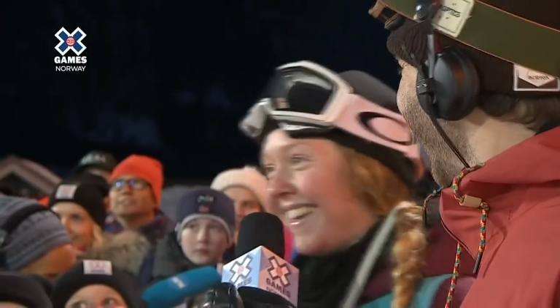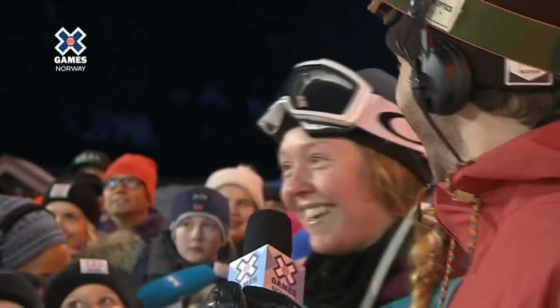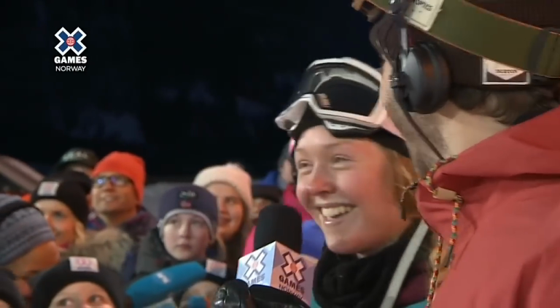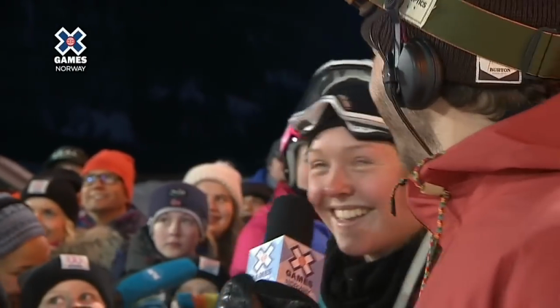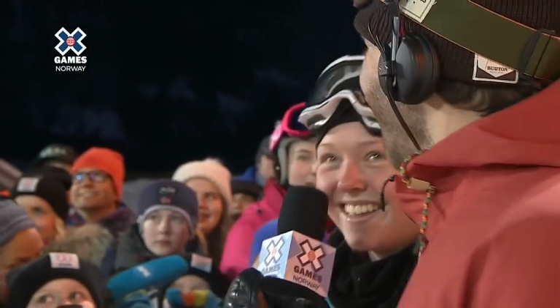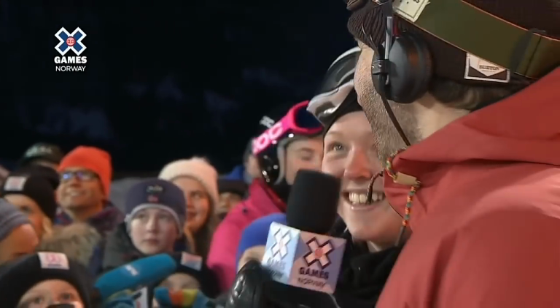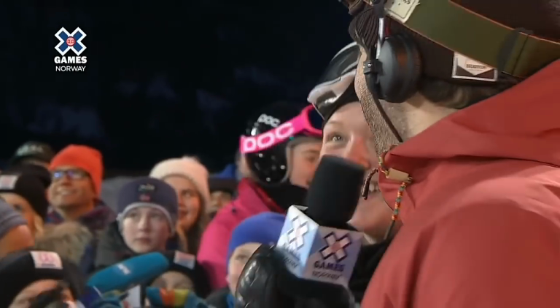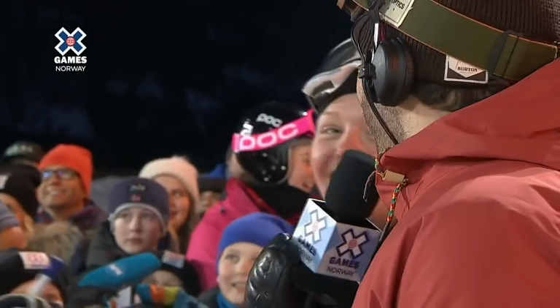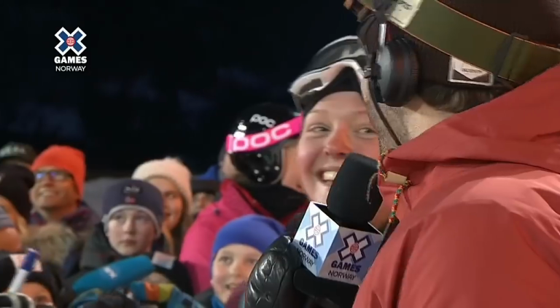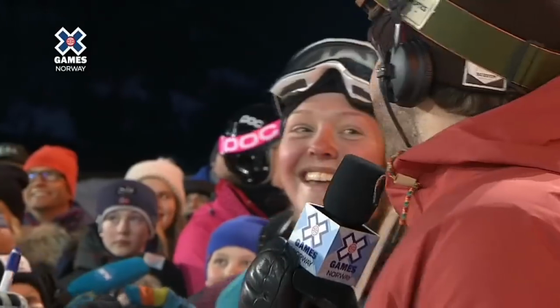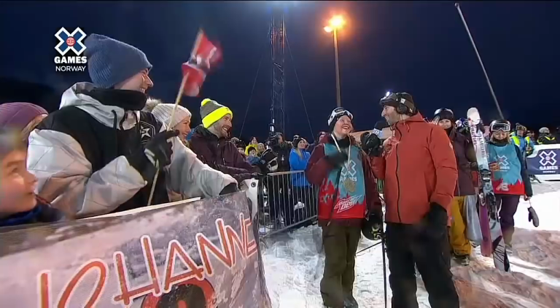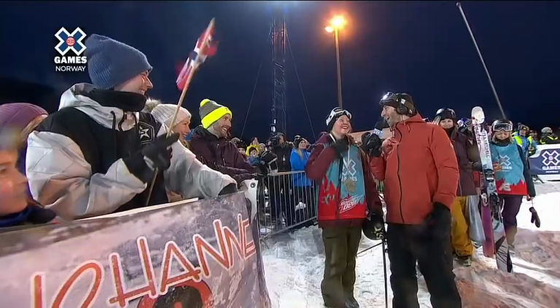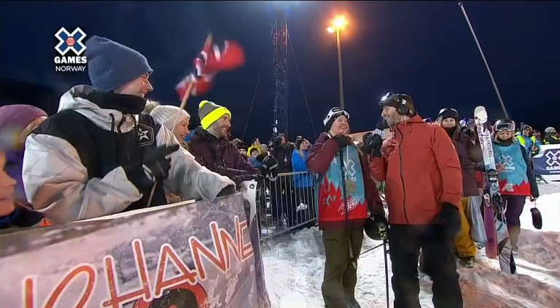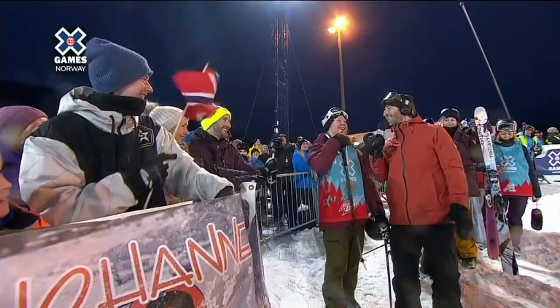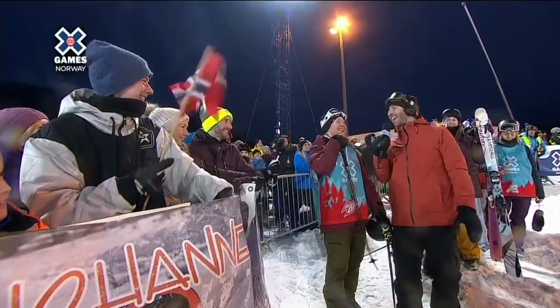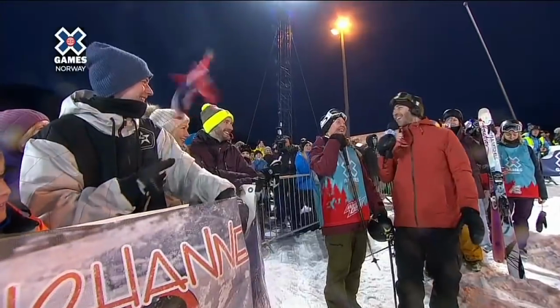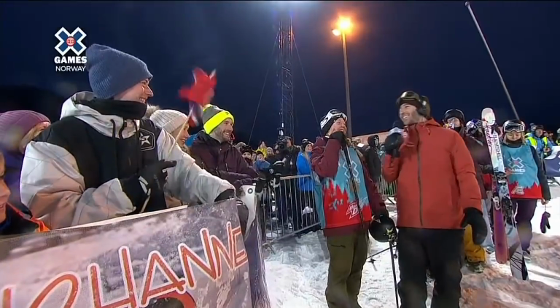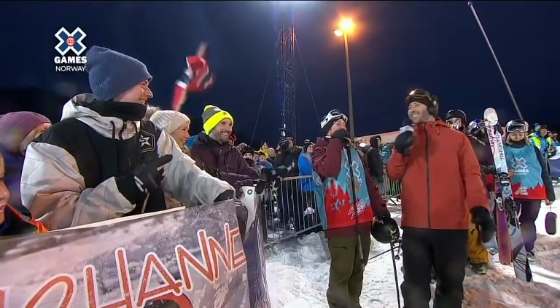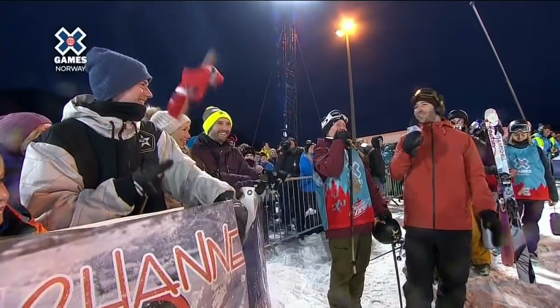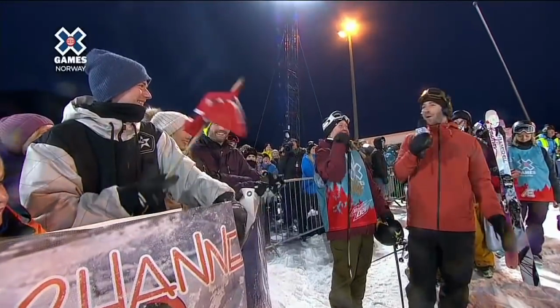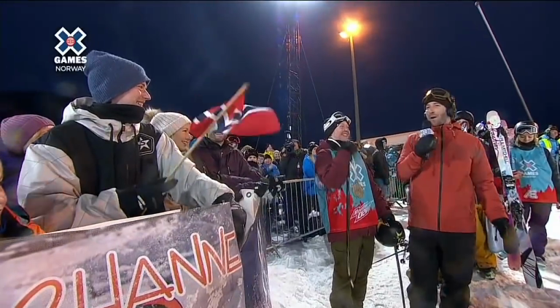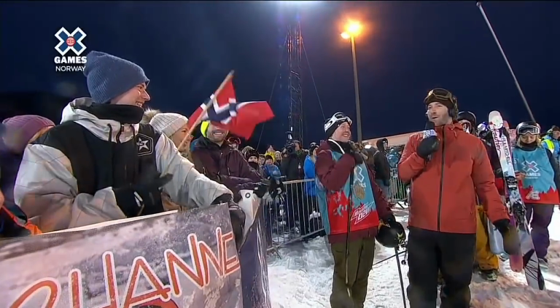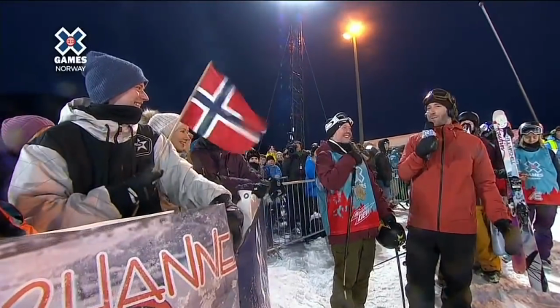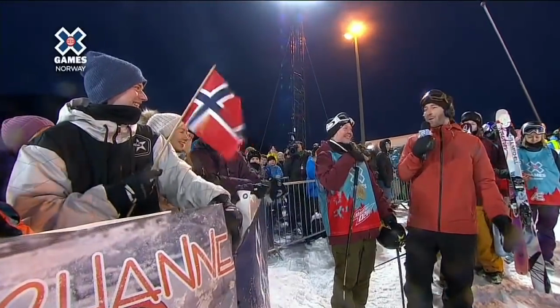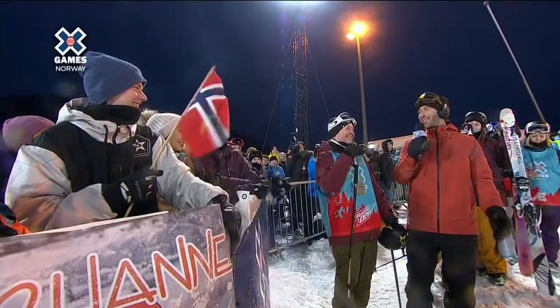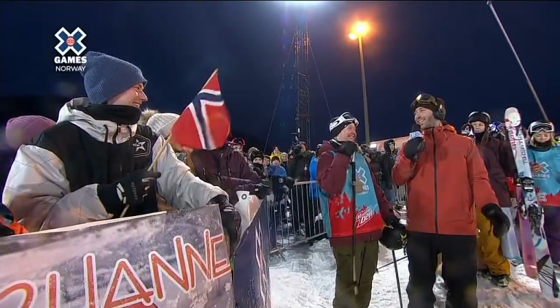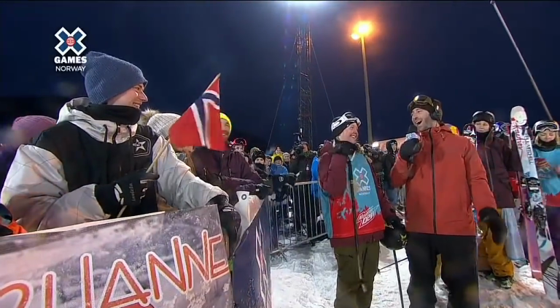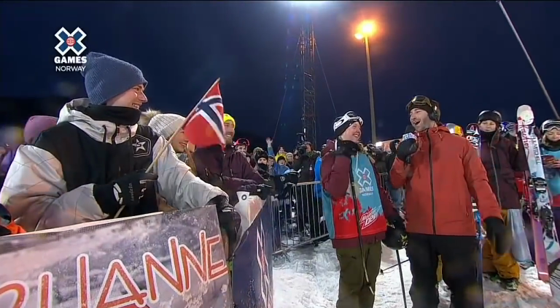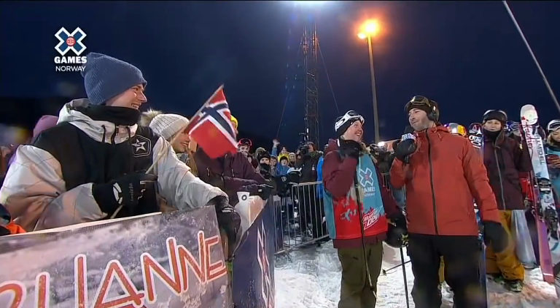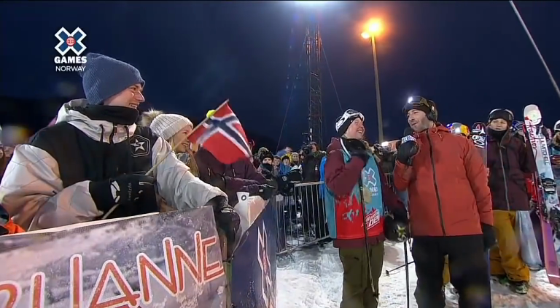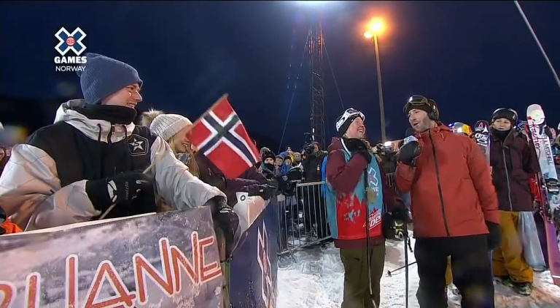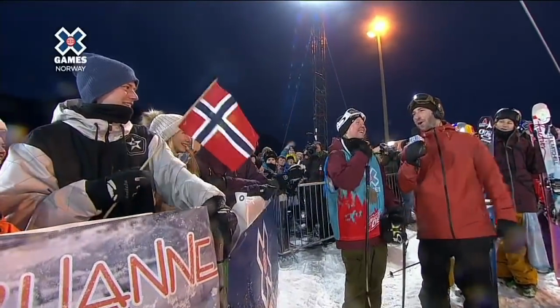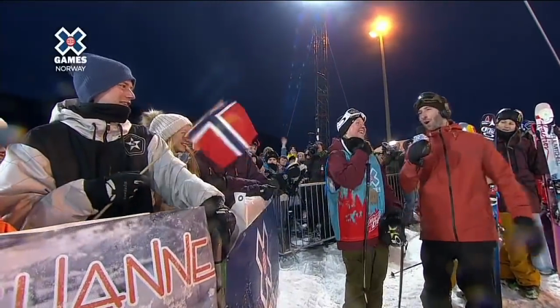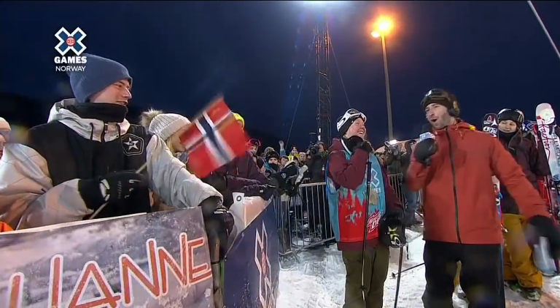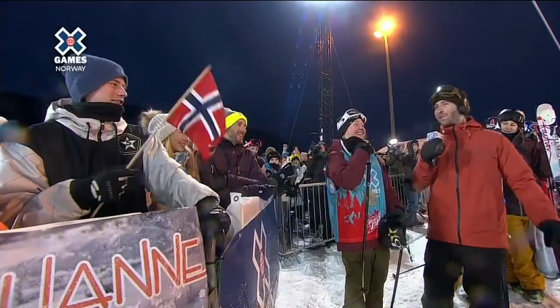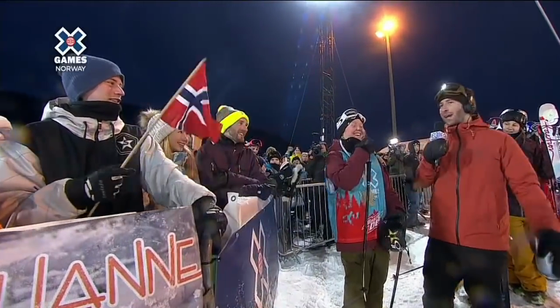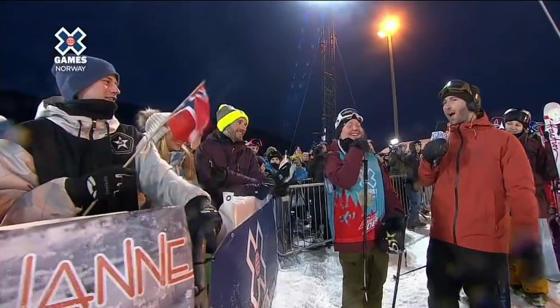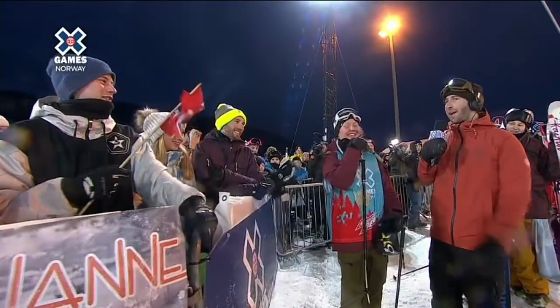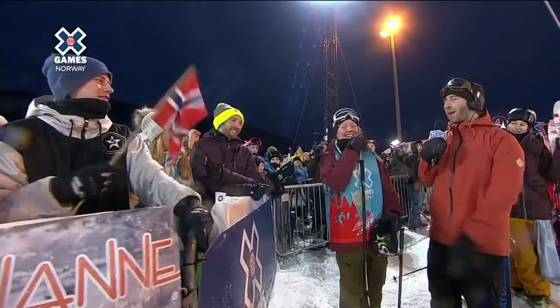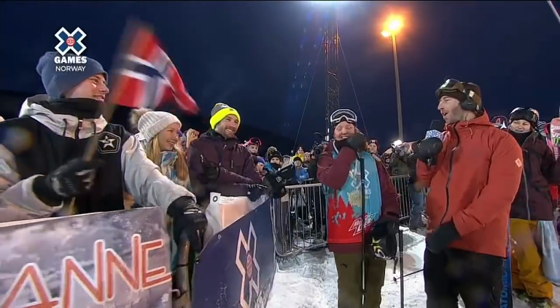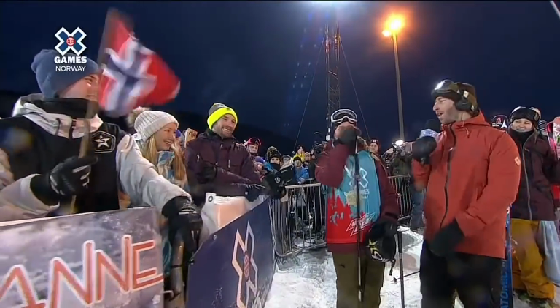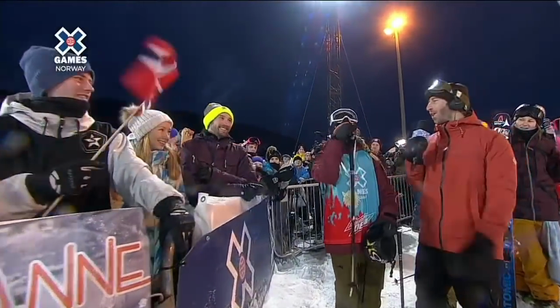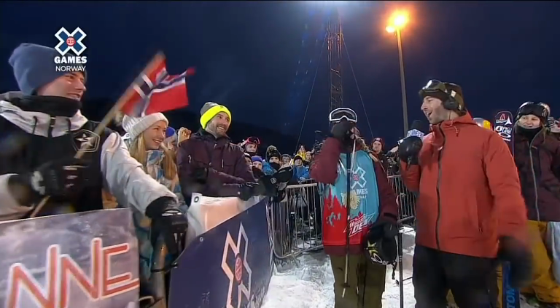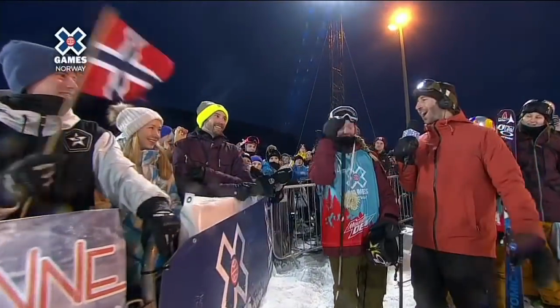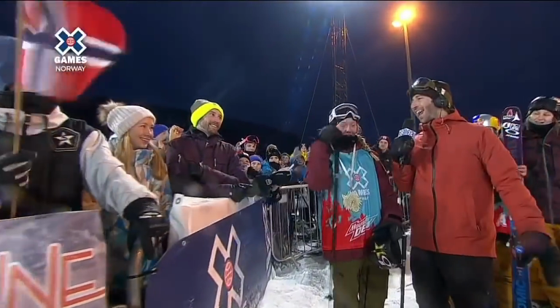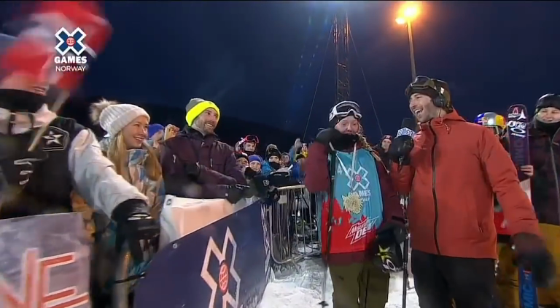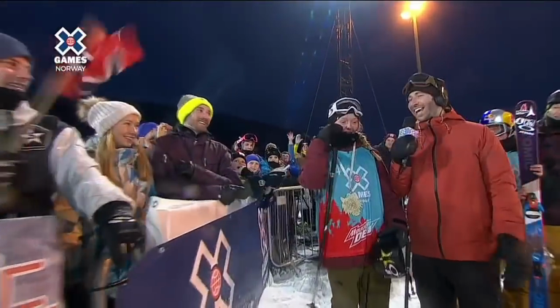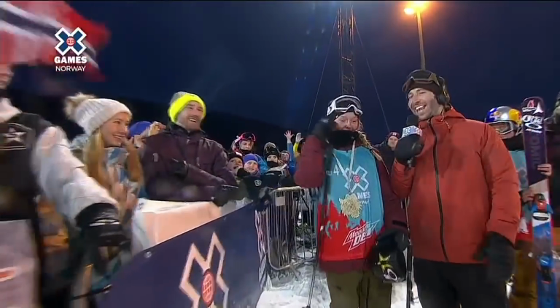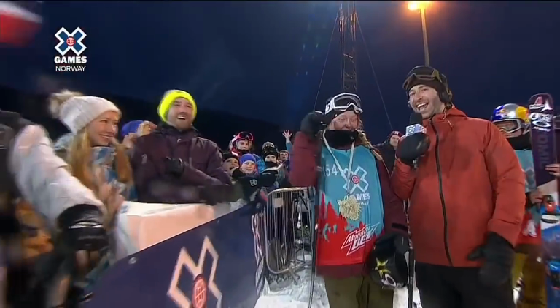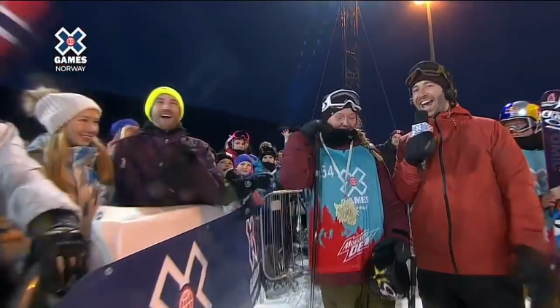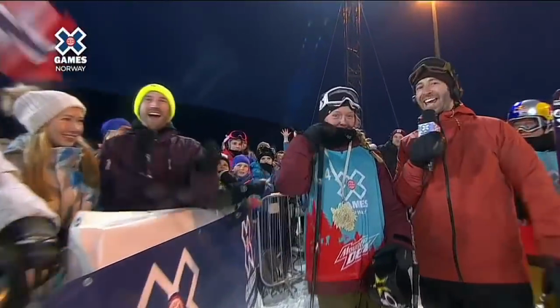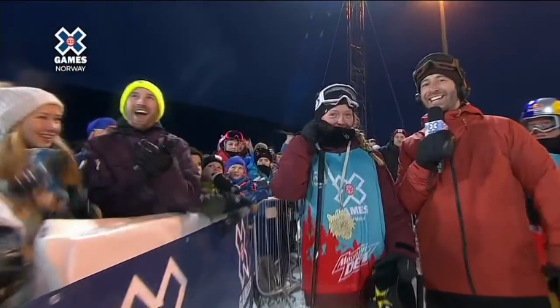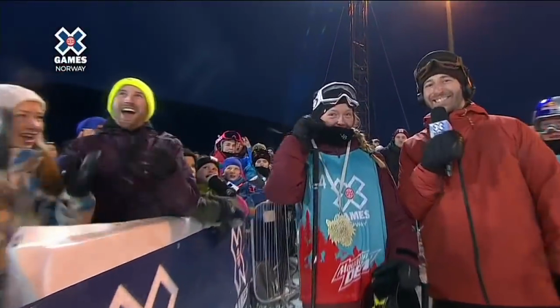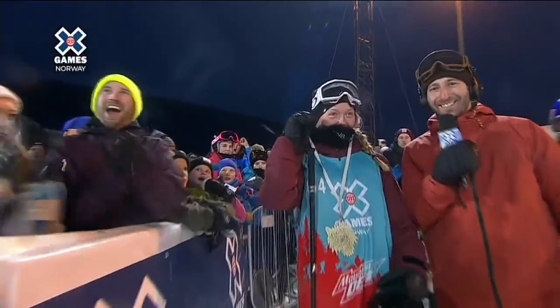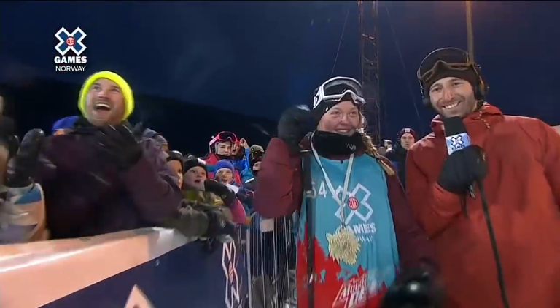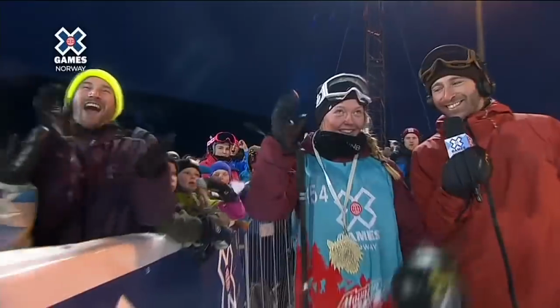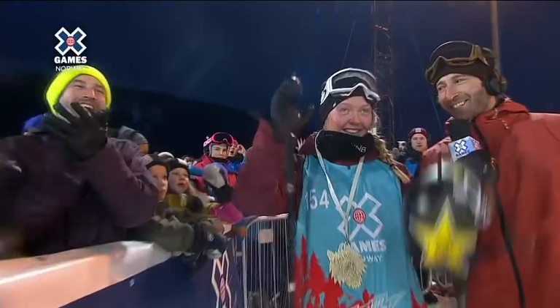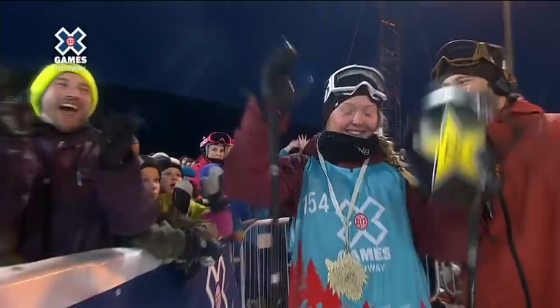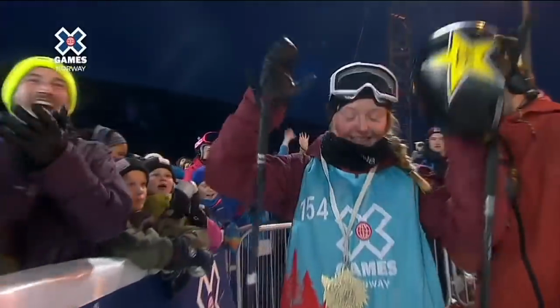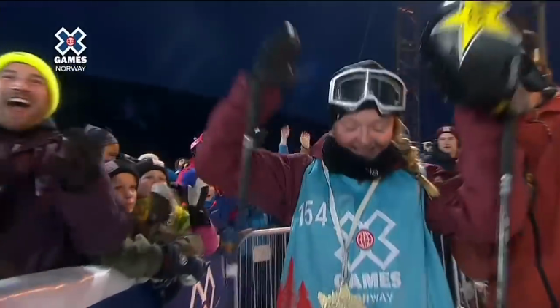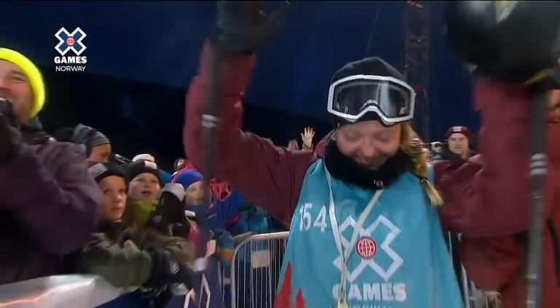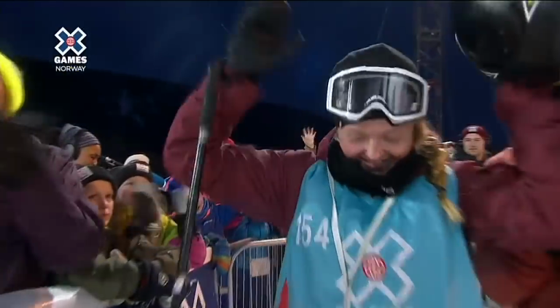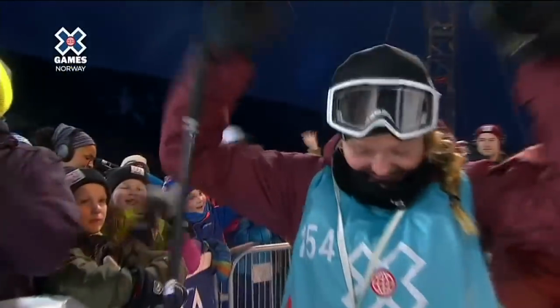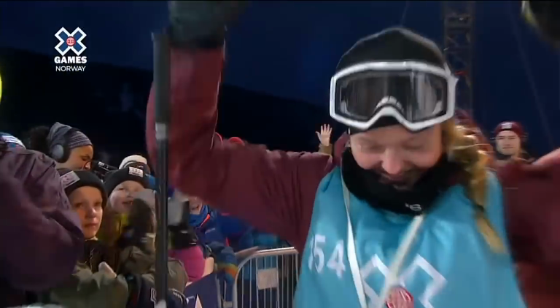Congratulations Norway, and one more time for your hometown hero — Johanna Killie. Congratulations!